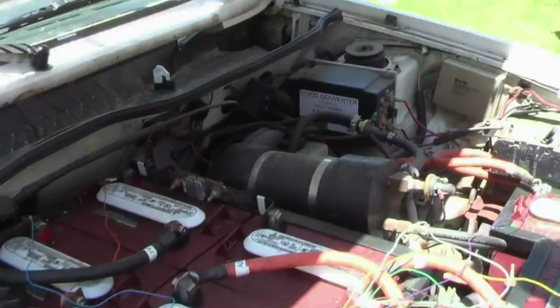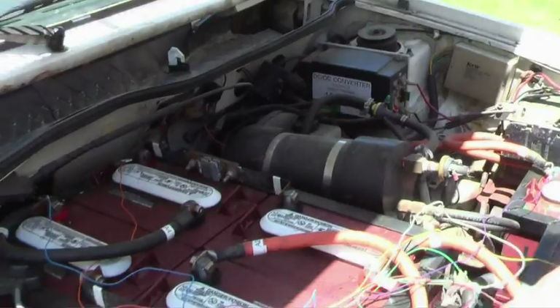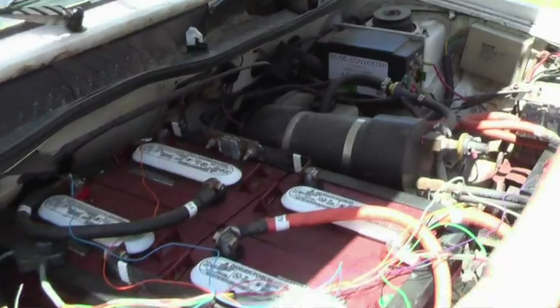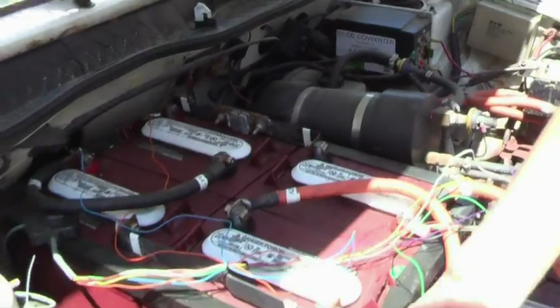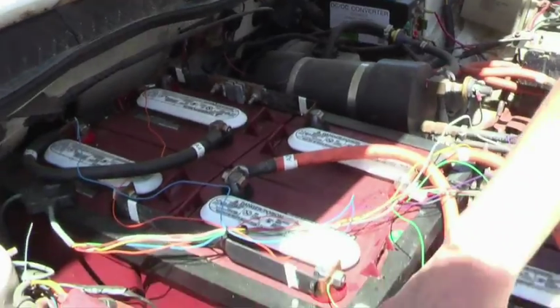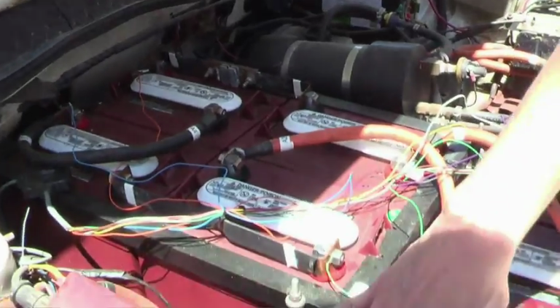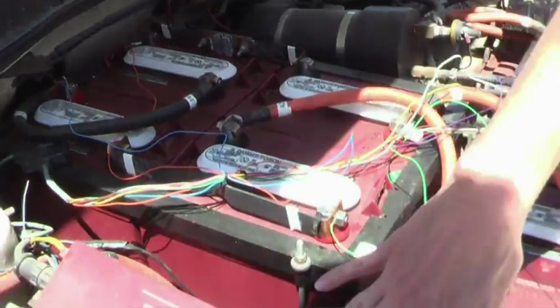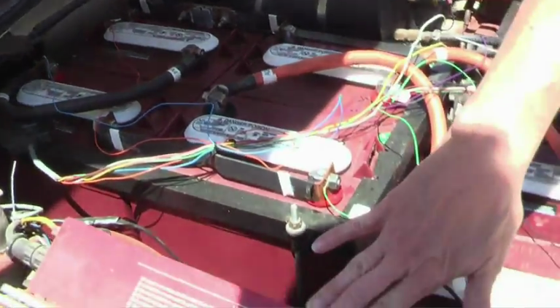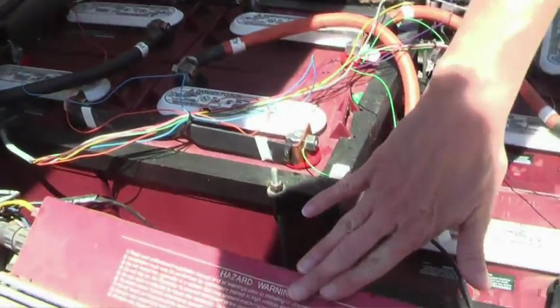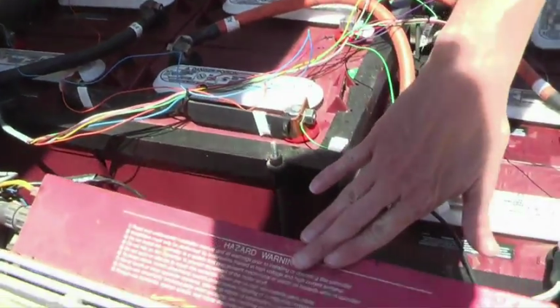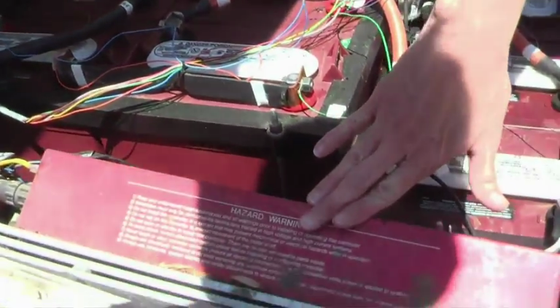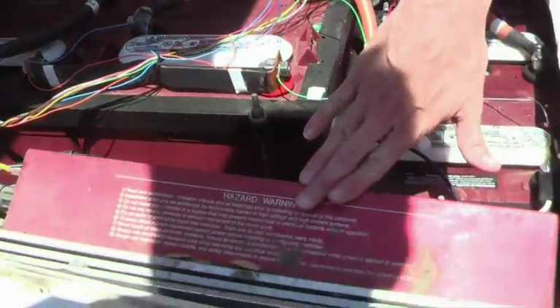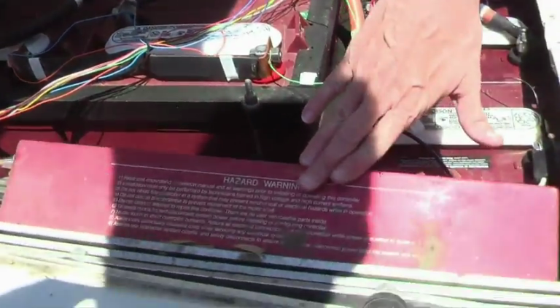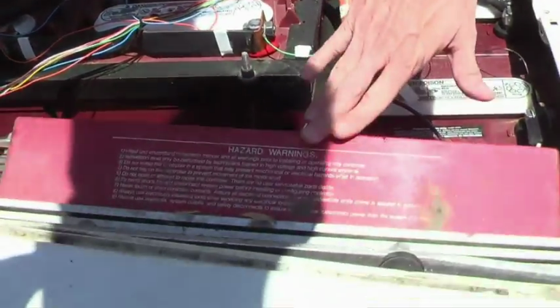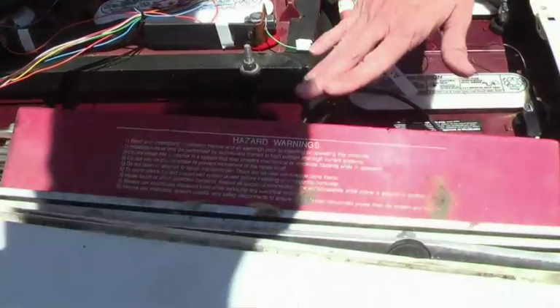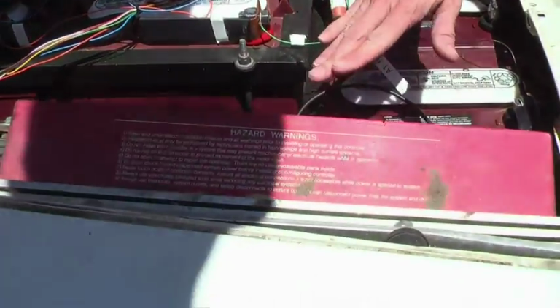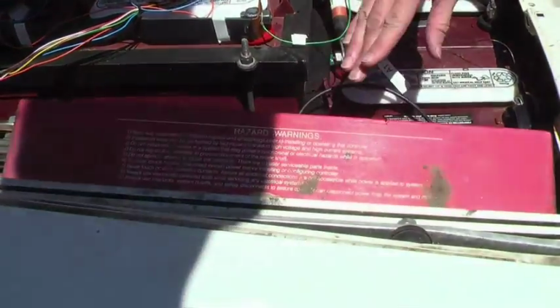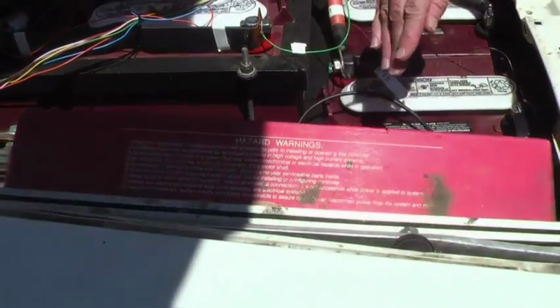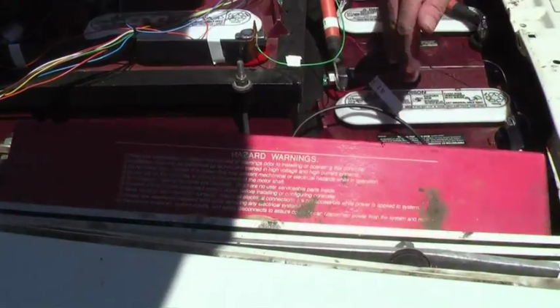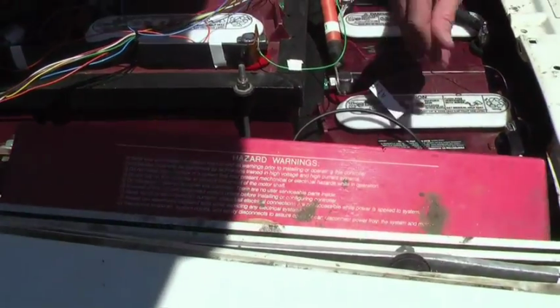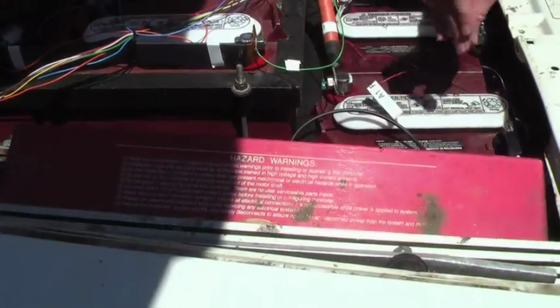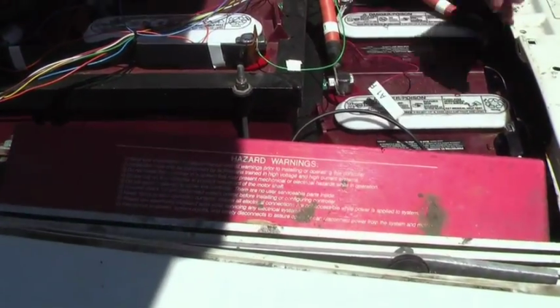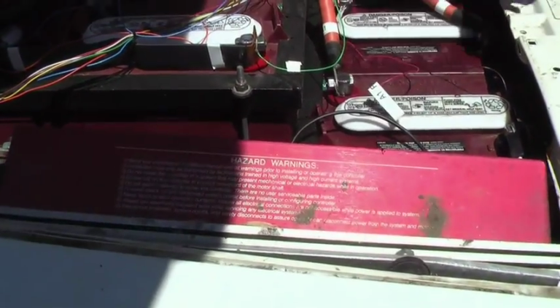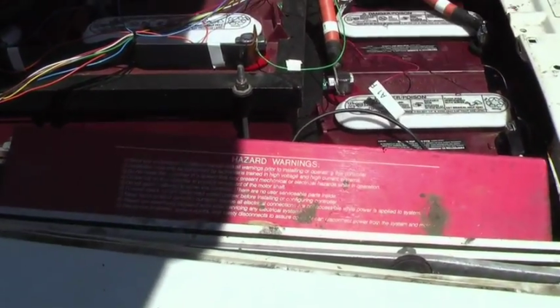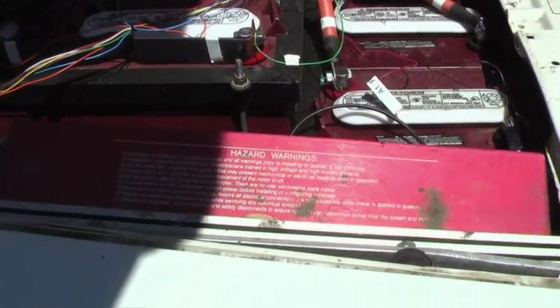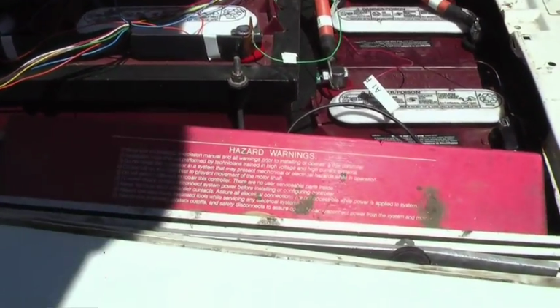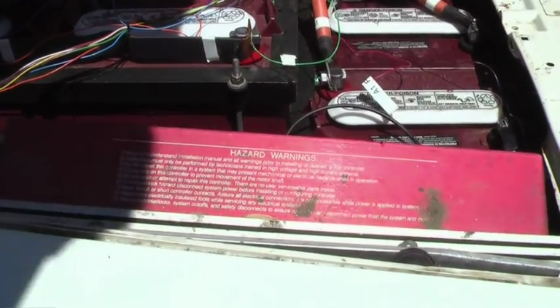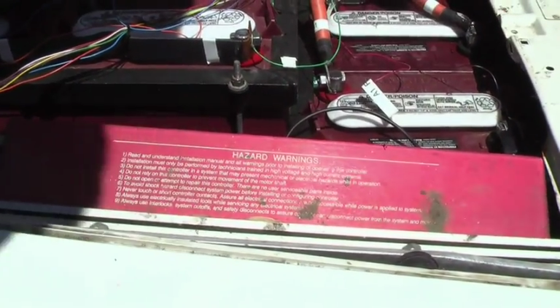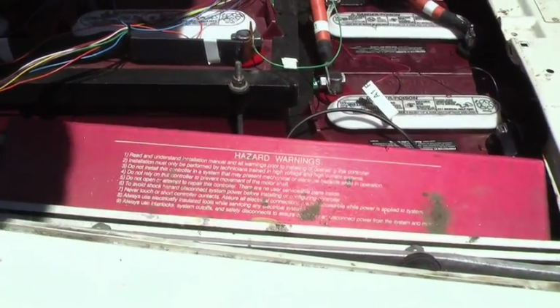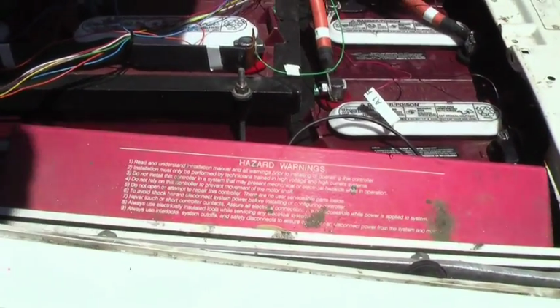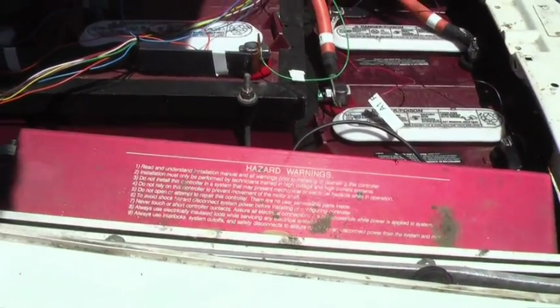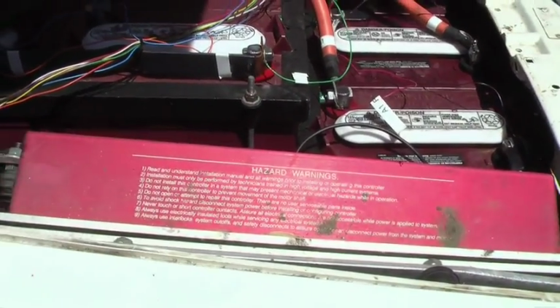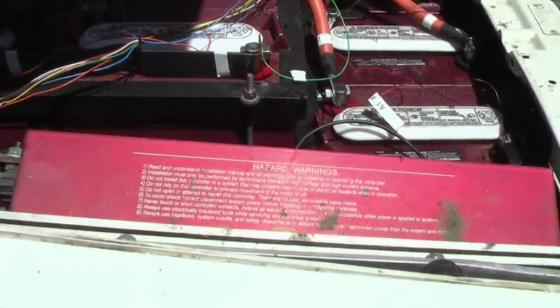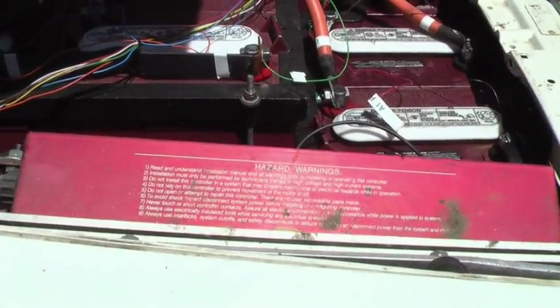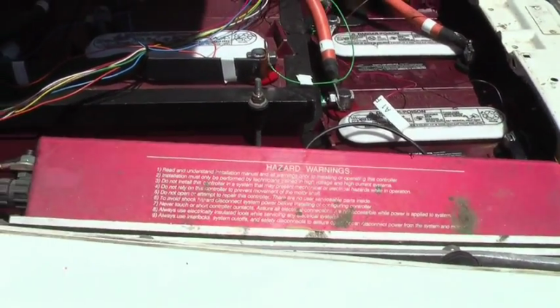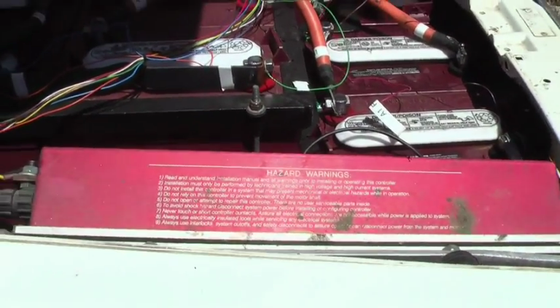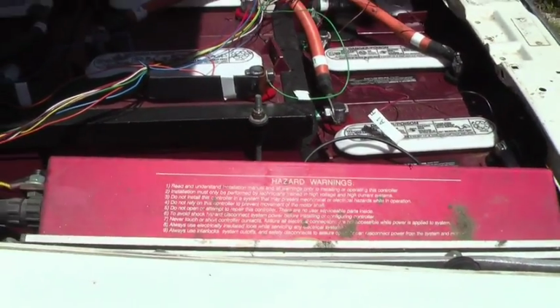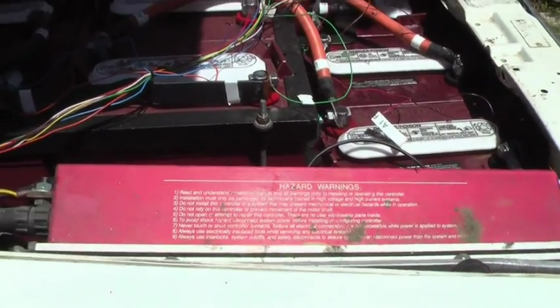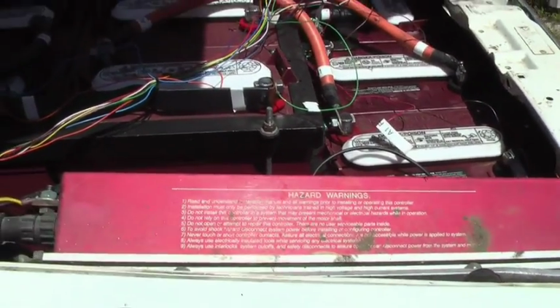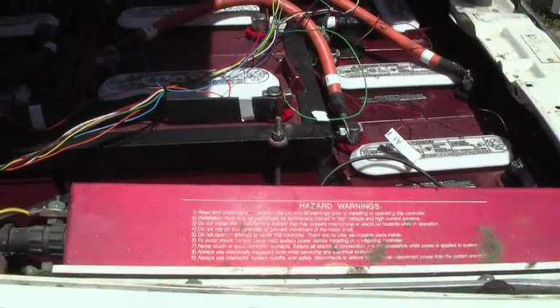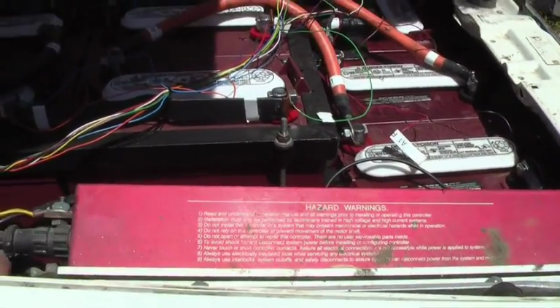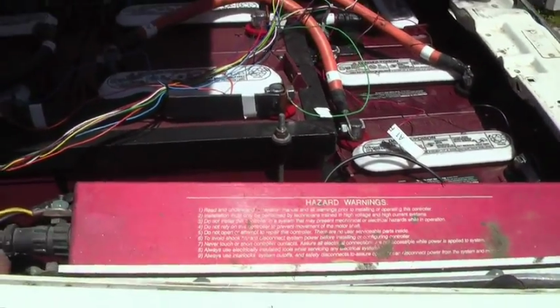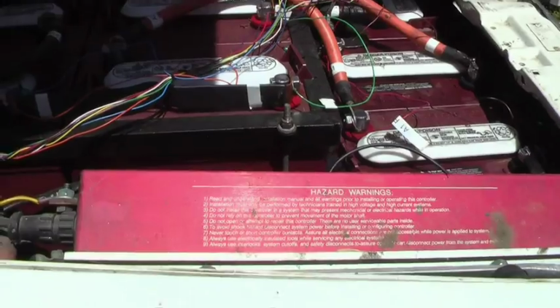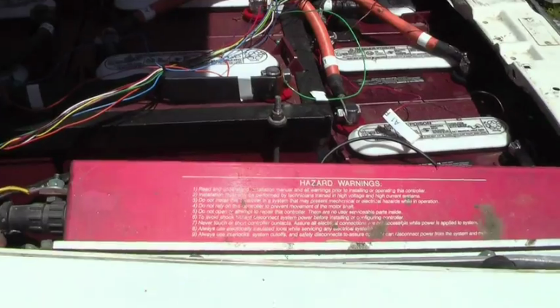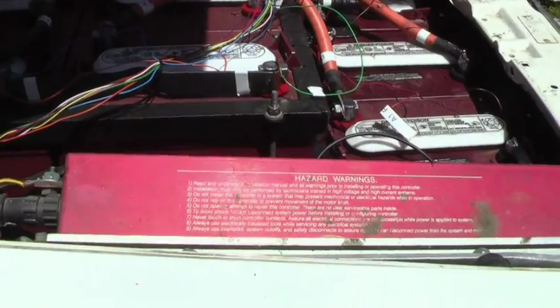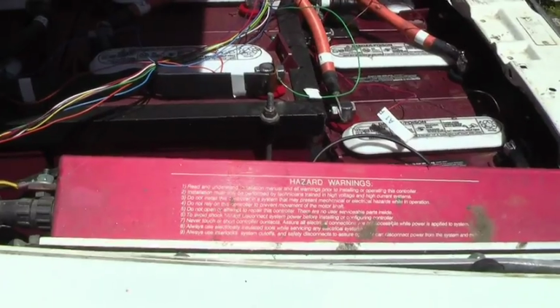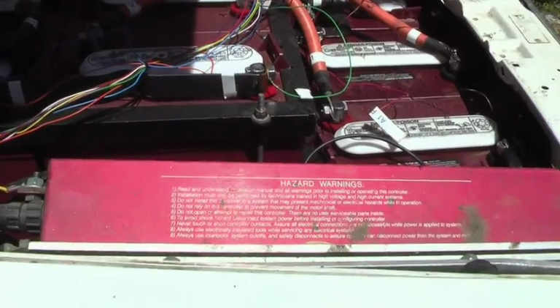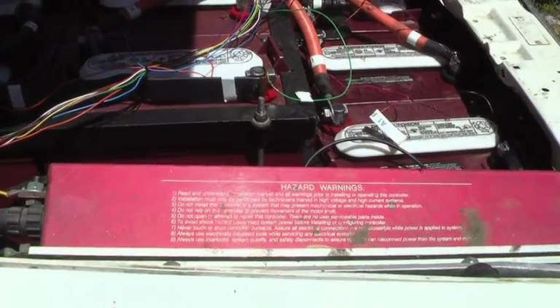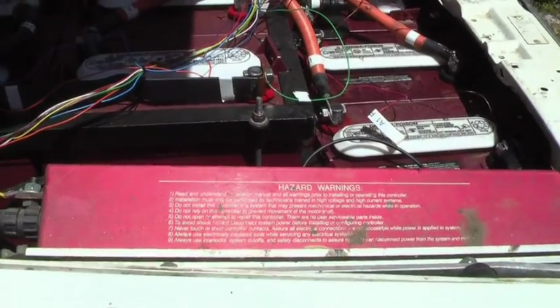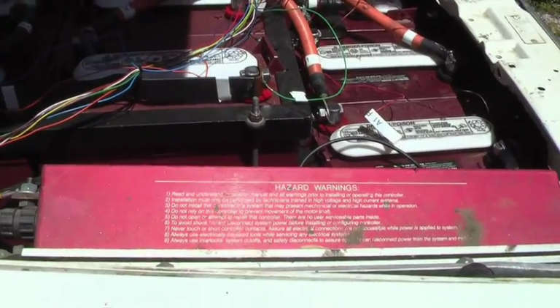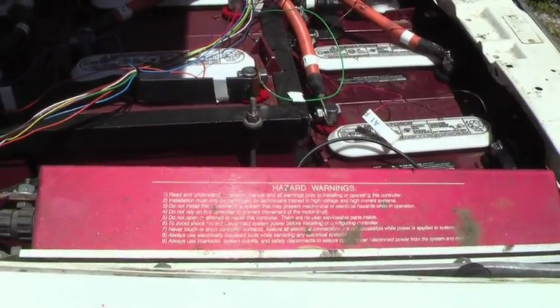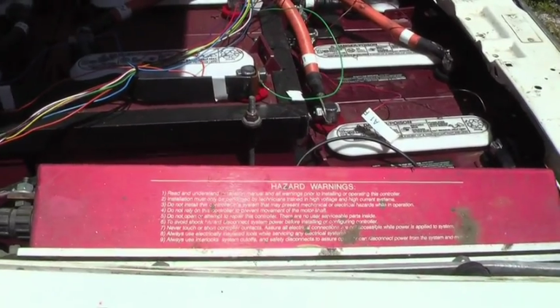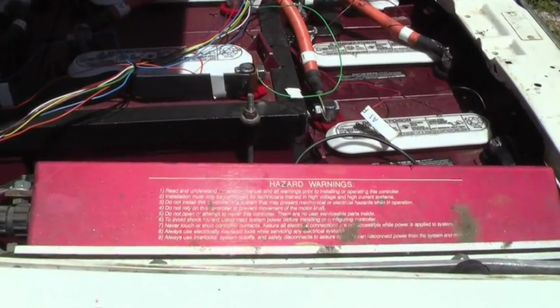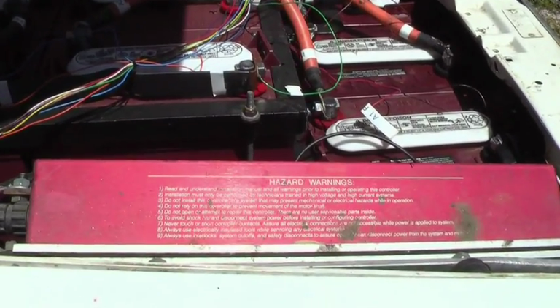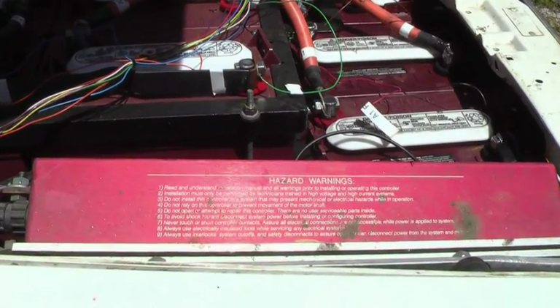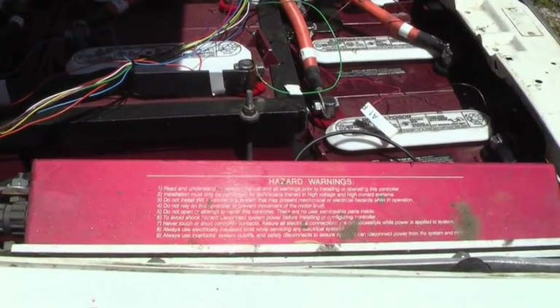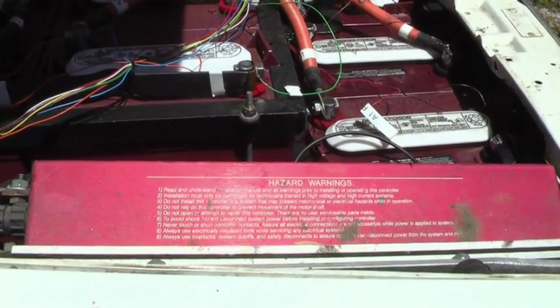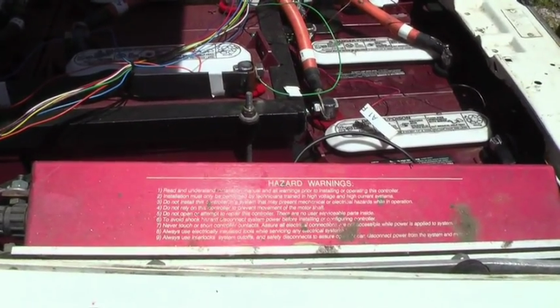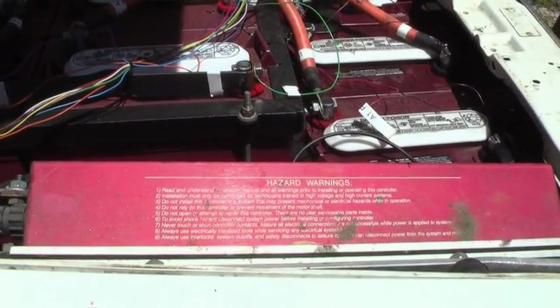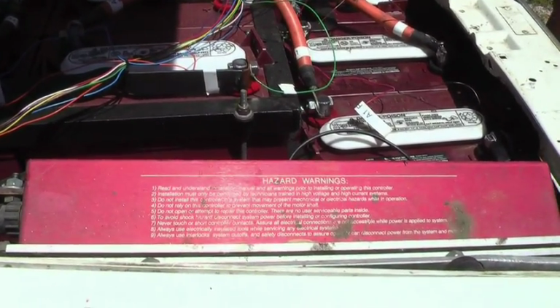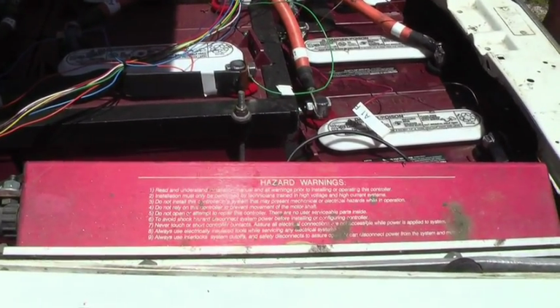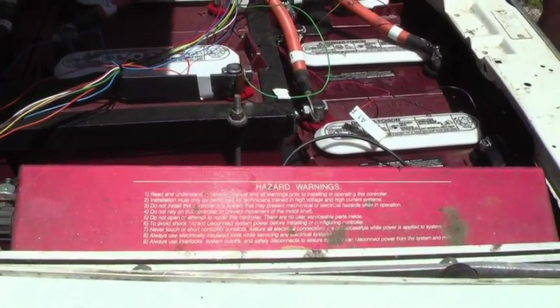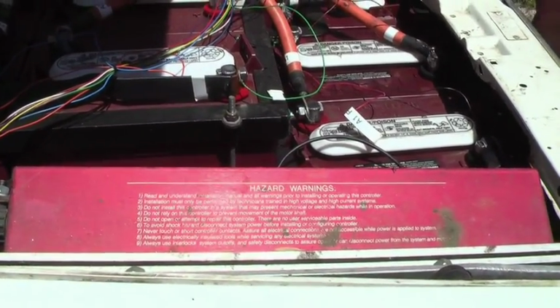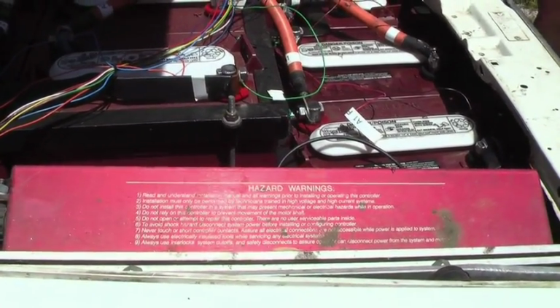This is my controller. It's an Auburn Scientific Kodiak controller. Unfortunately, it's not made anymore, but it's a very nice controller.